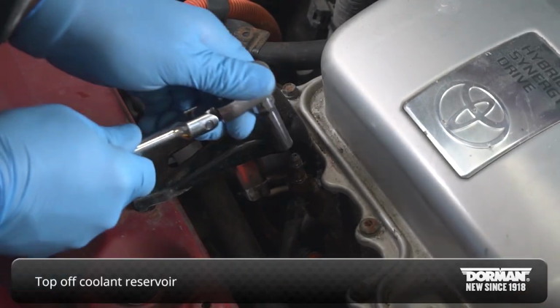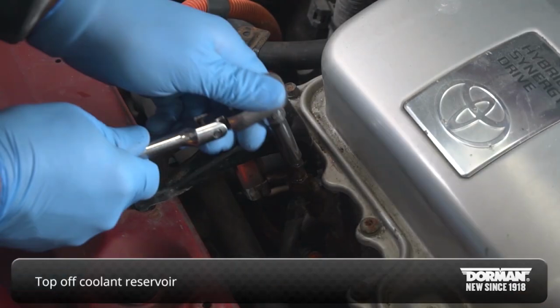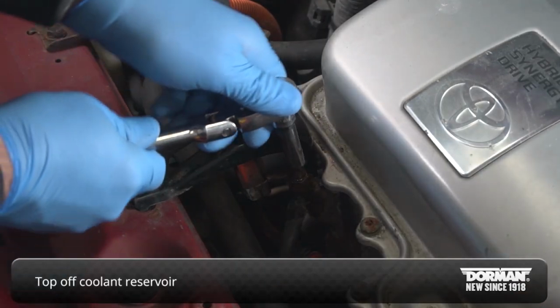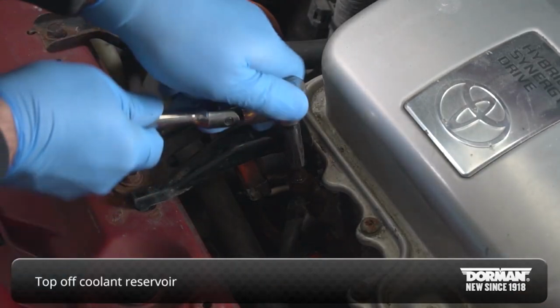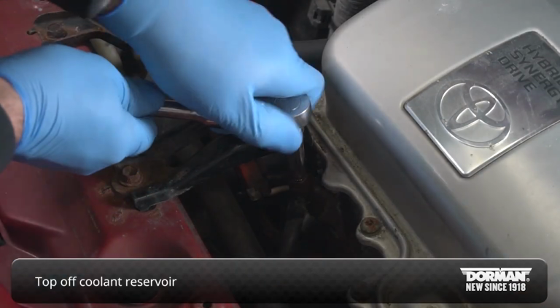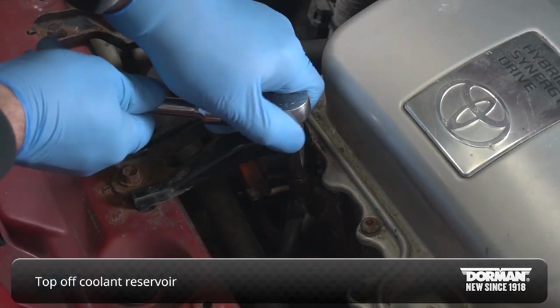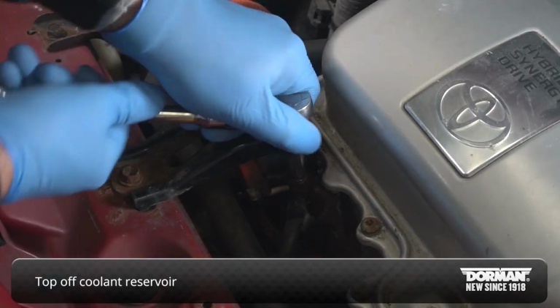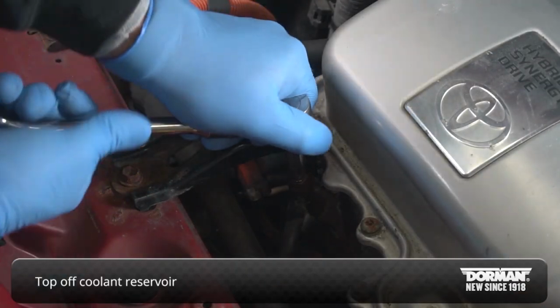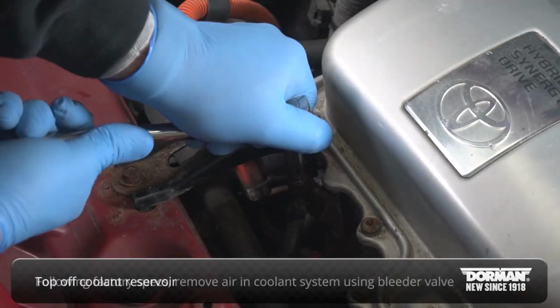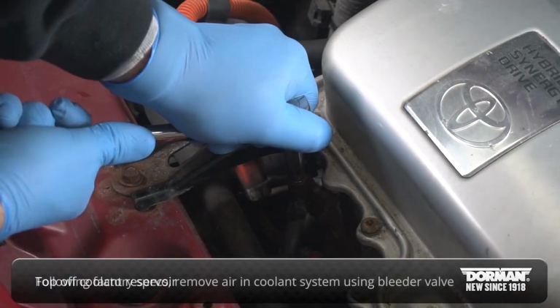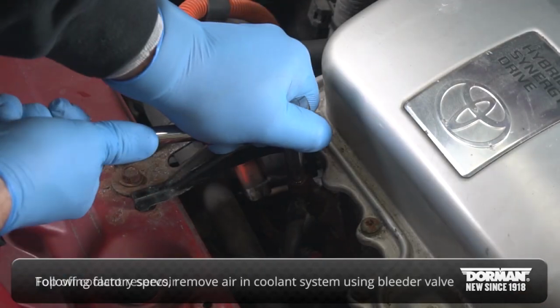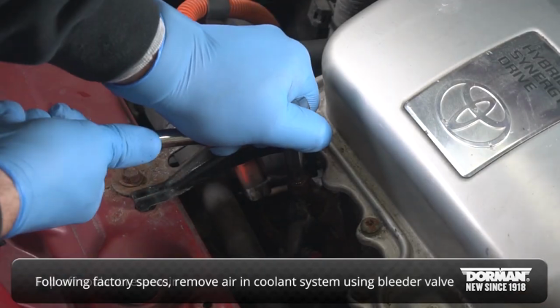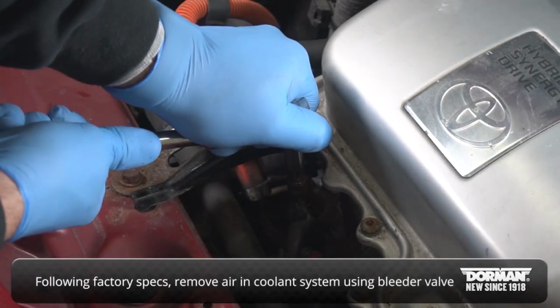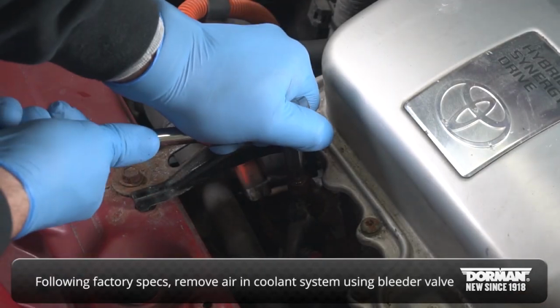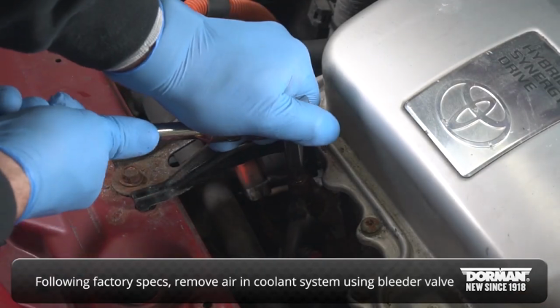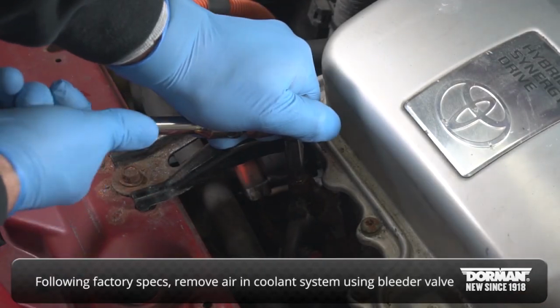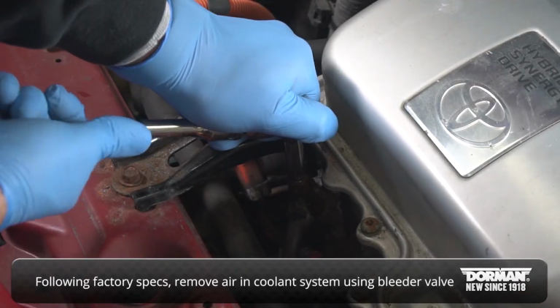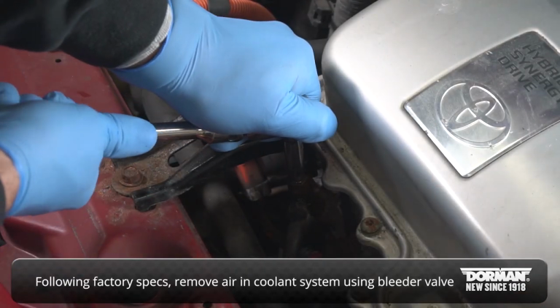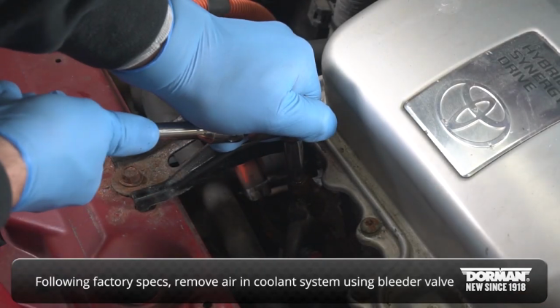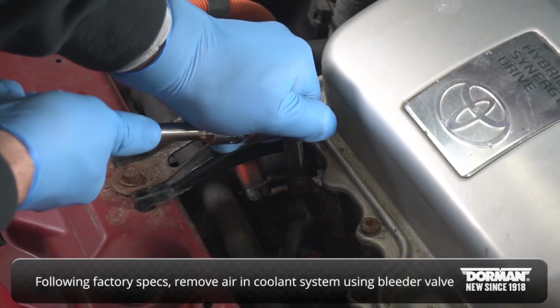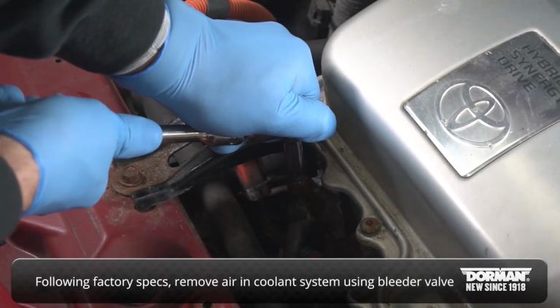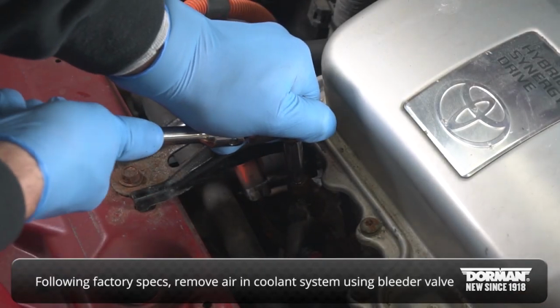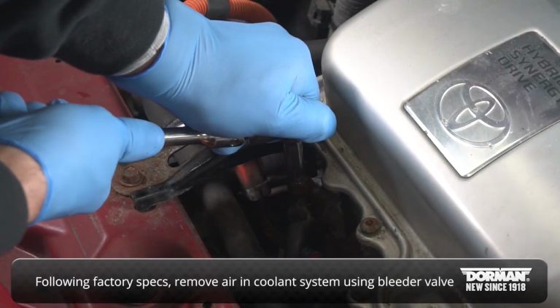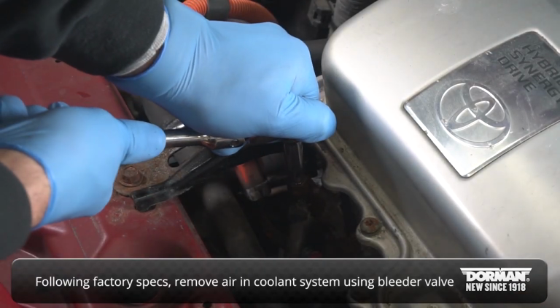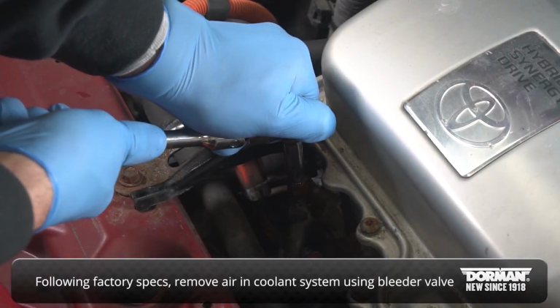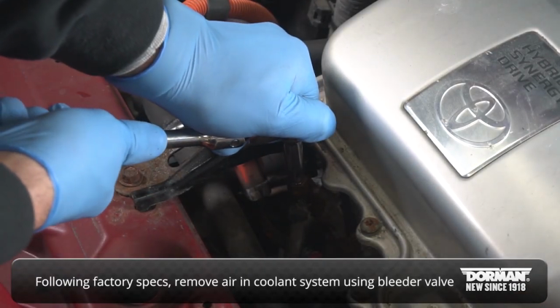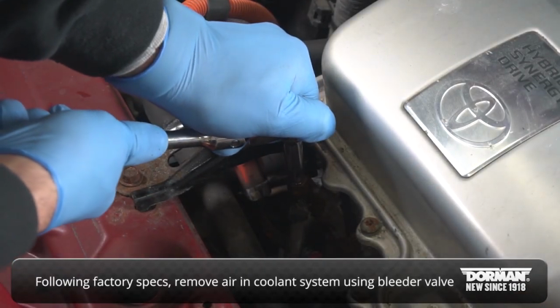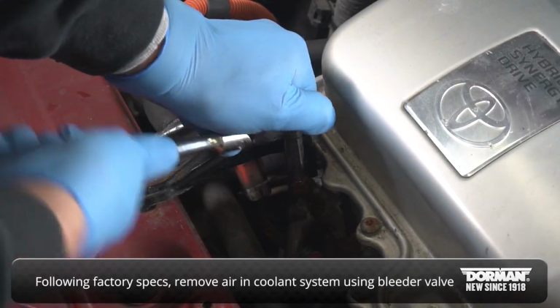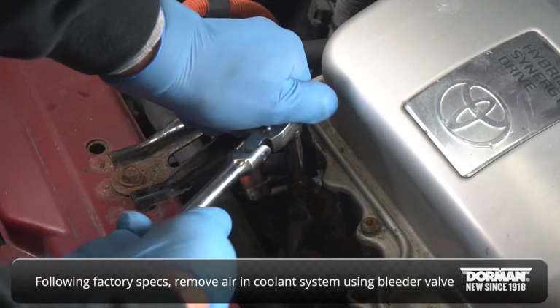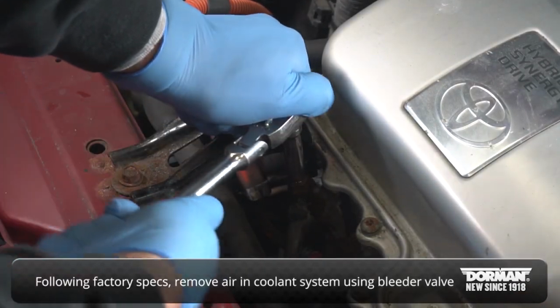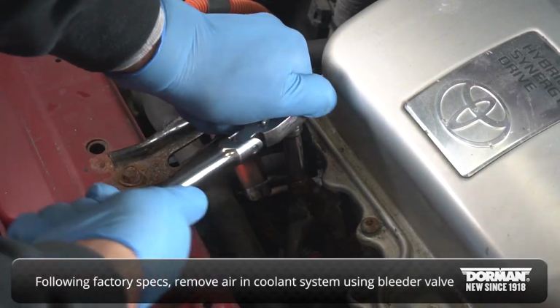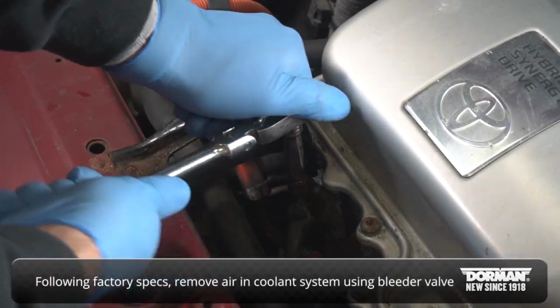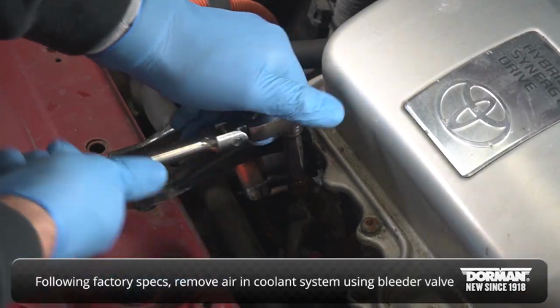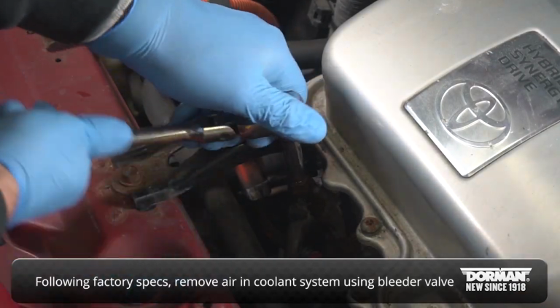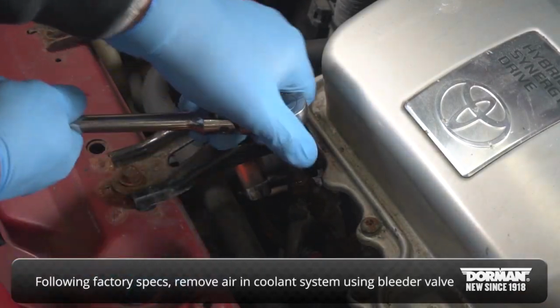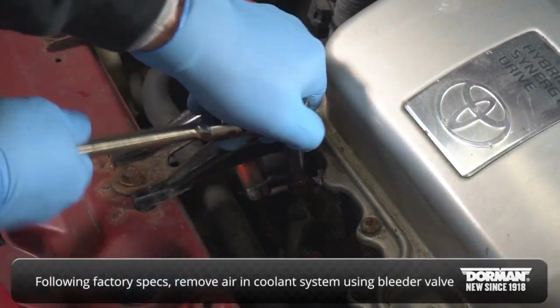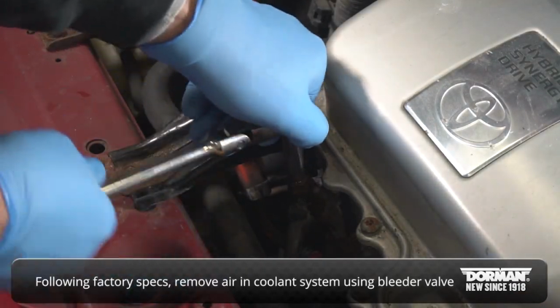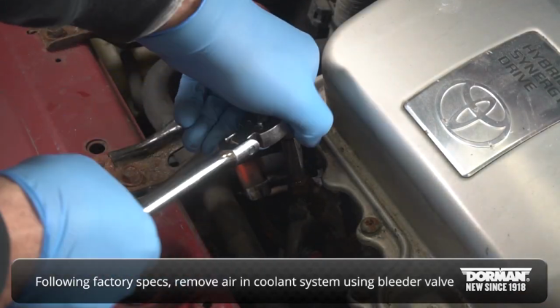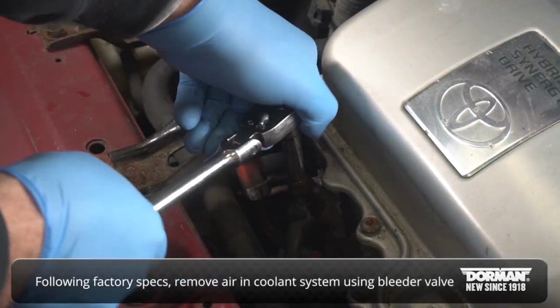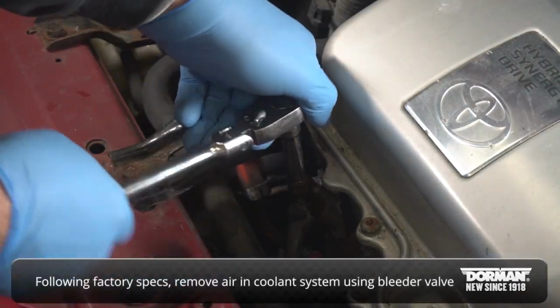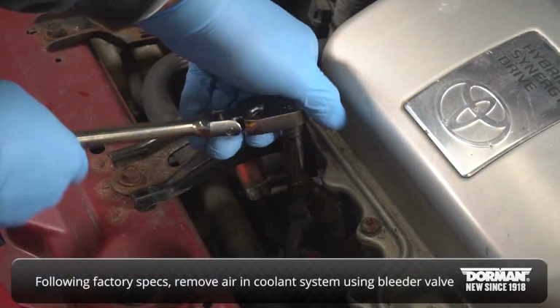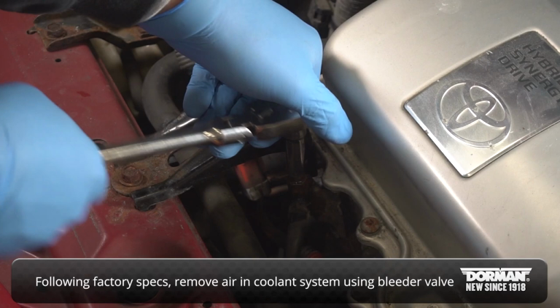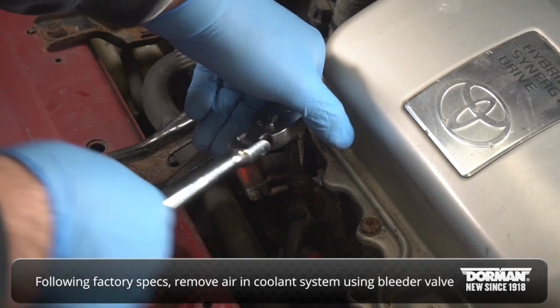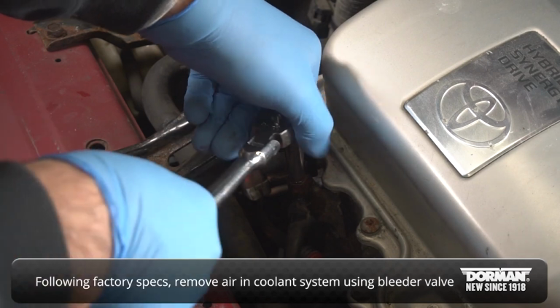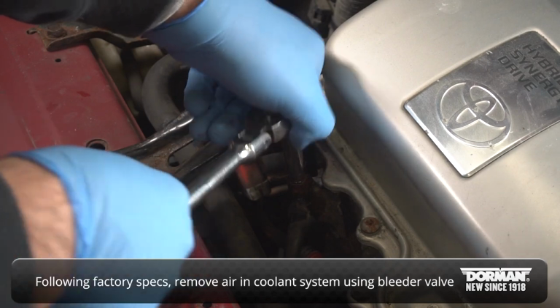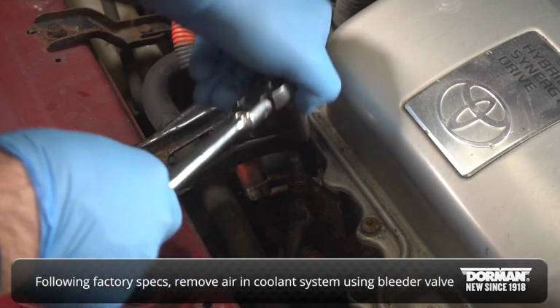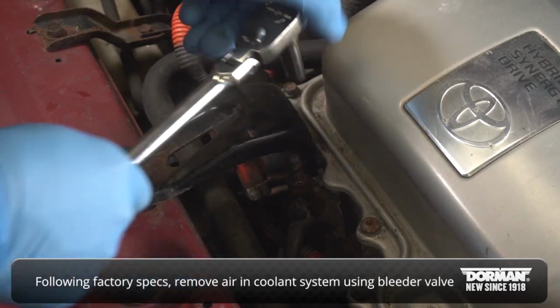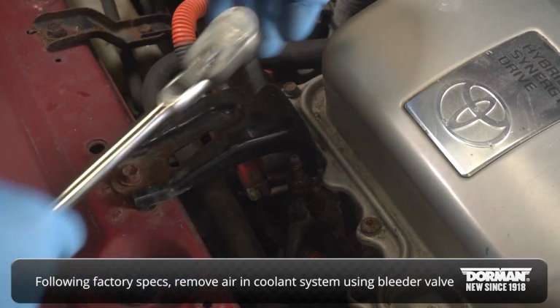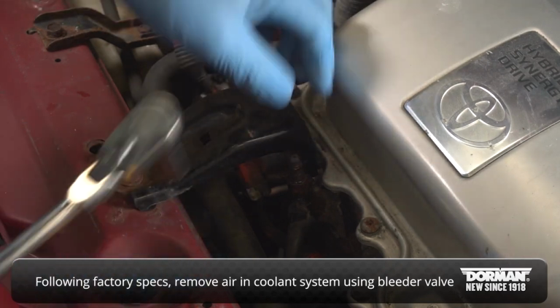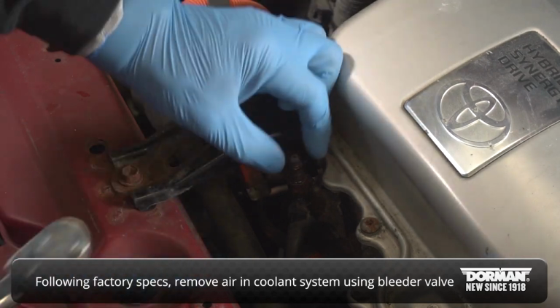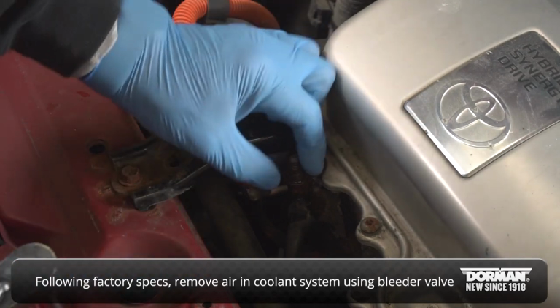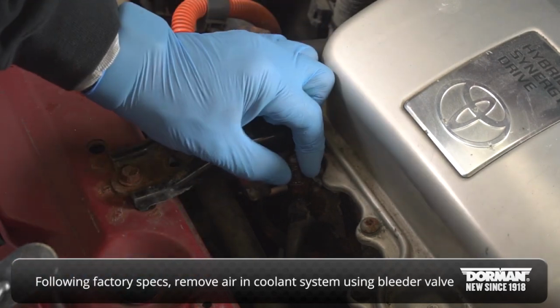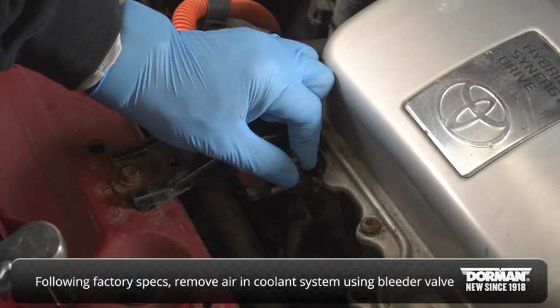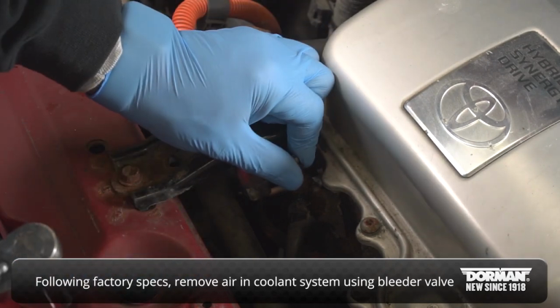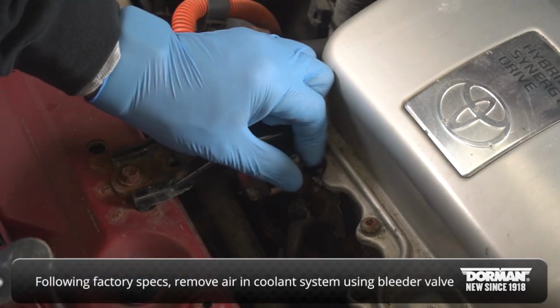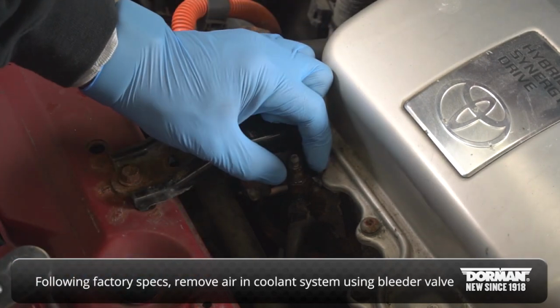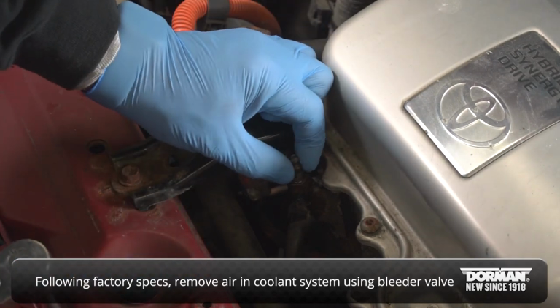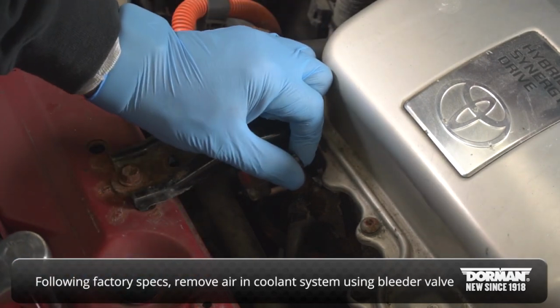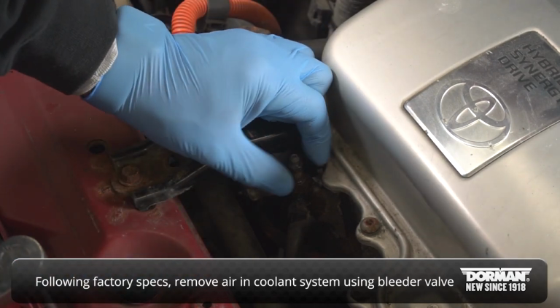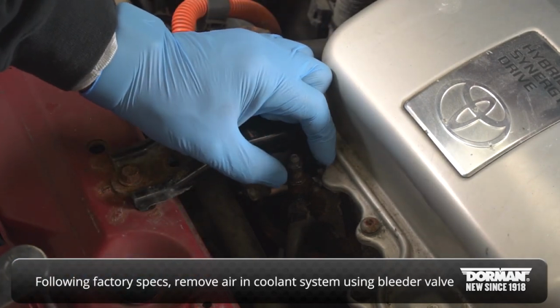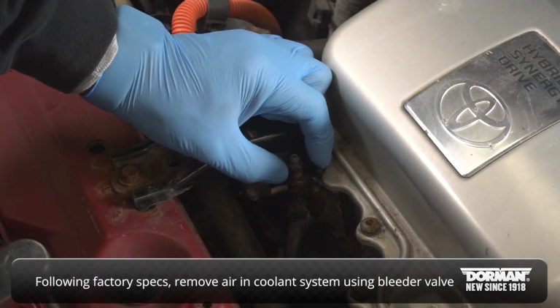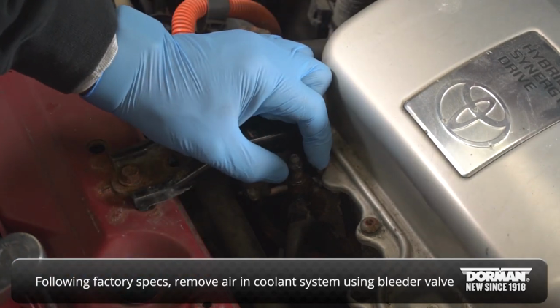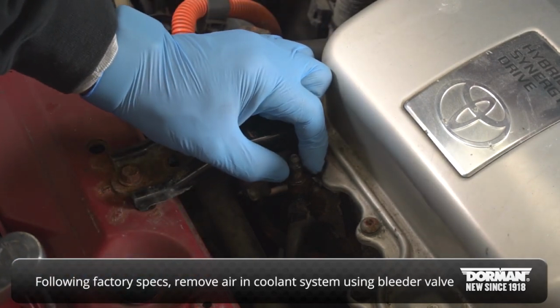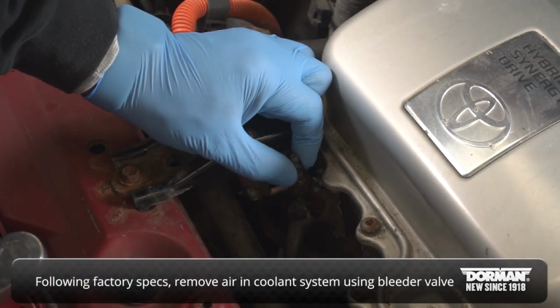Following the recommended factory procedure, remove any air from the cooling system through the bleeder valve on top of the hose assembly.